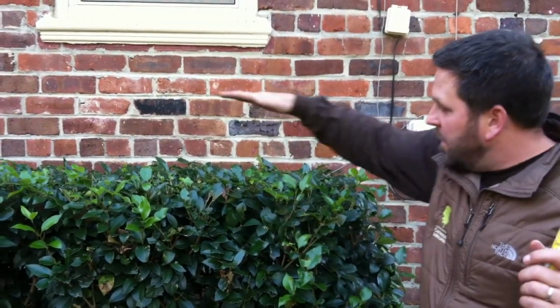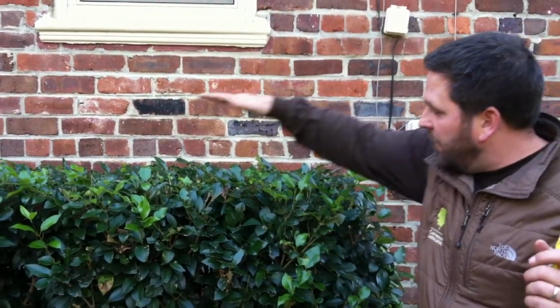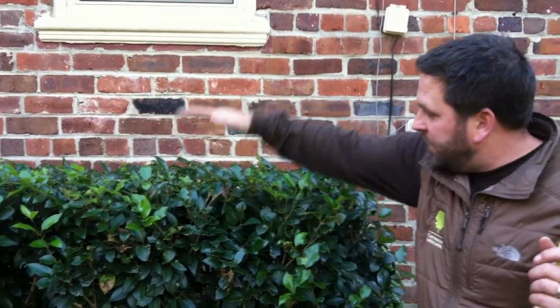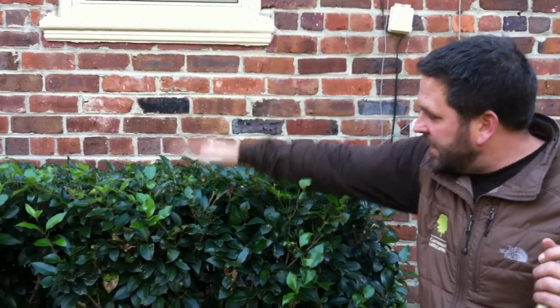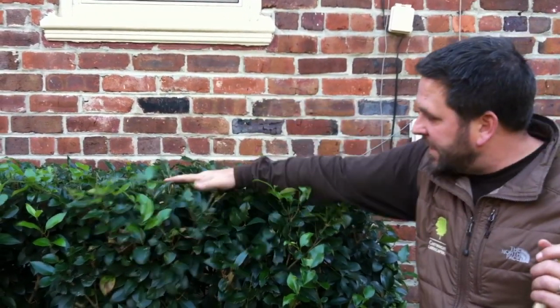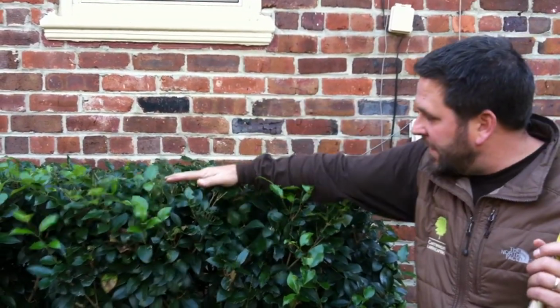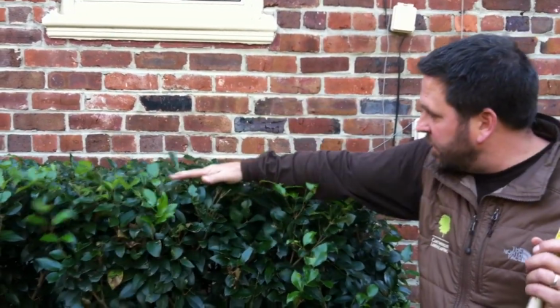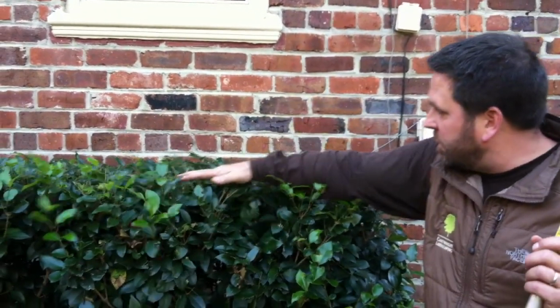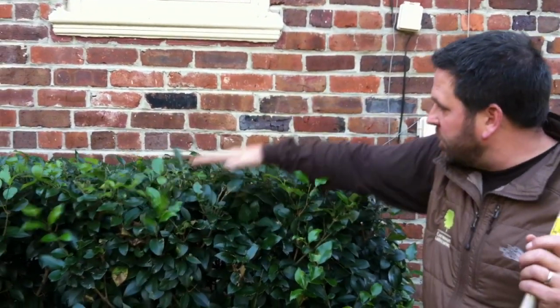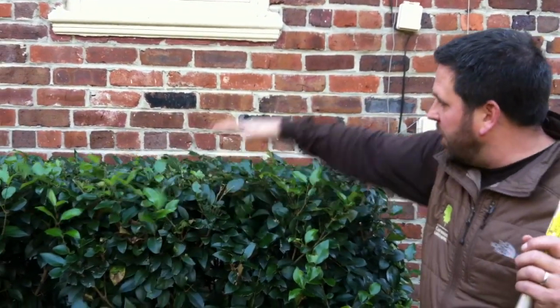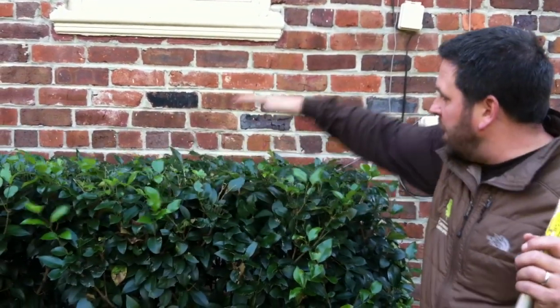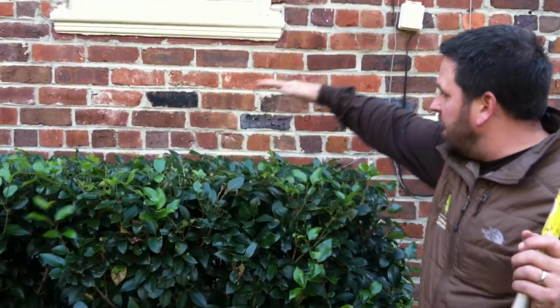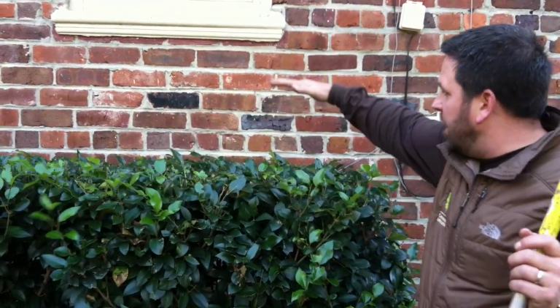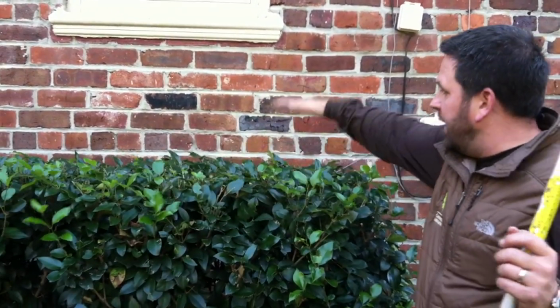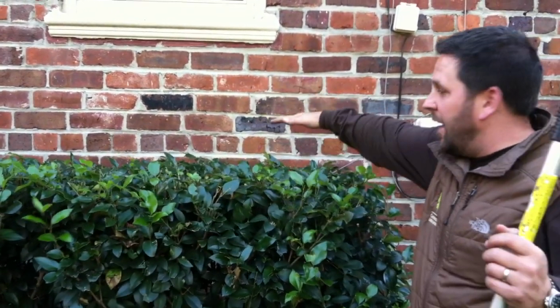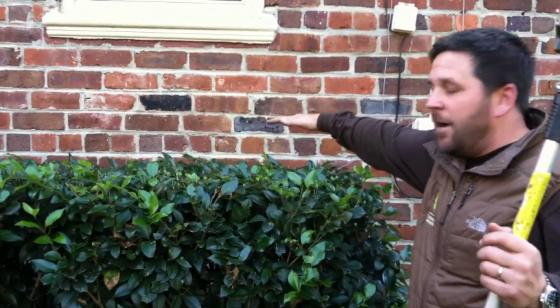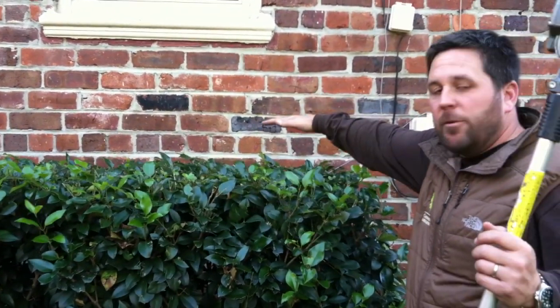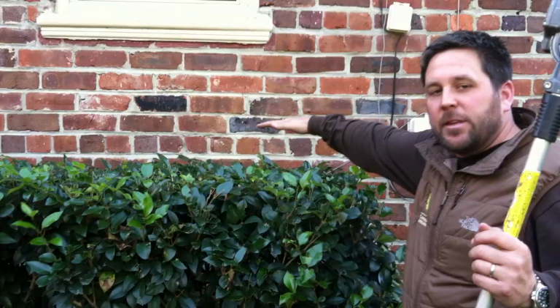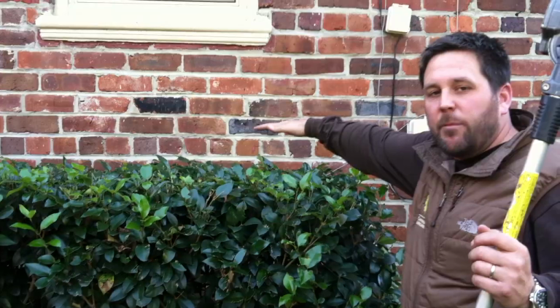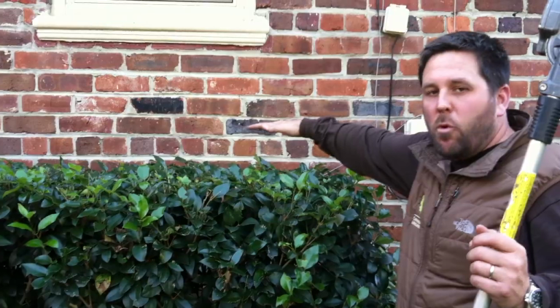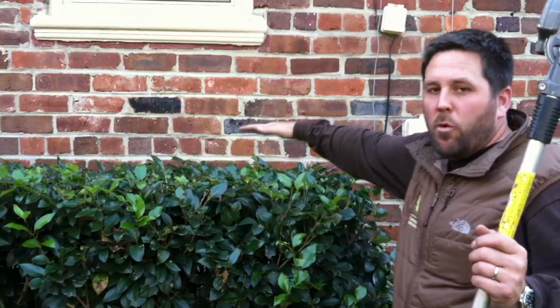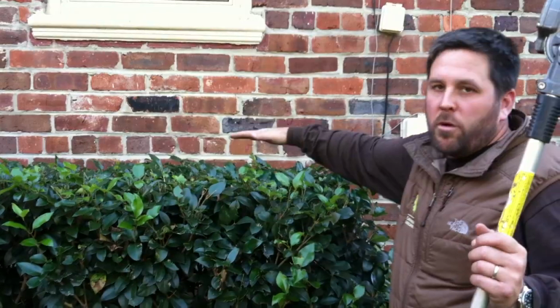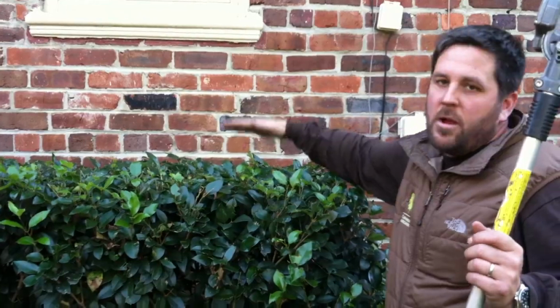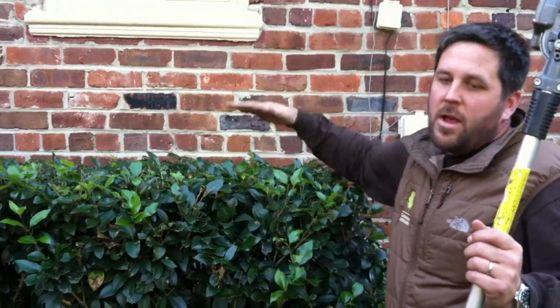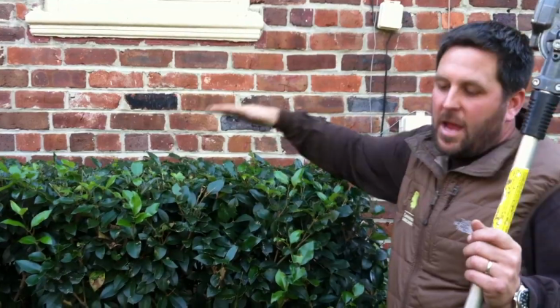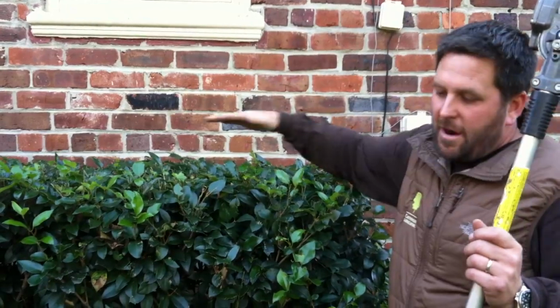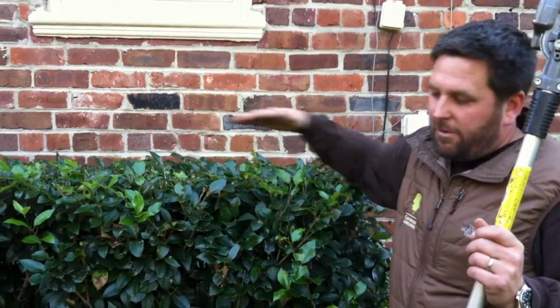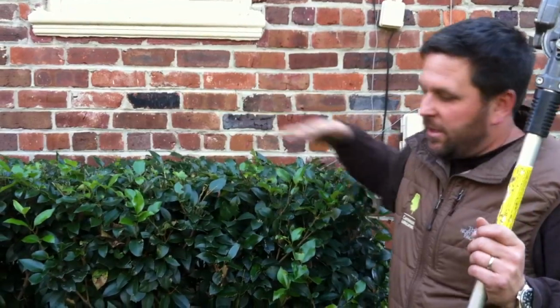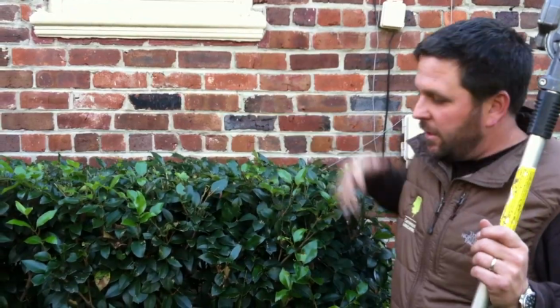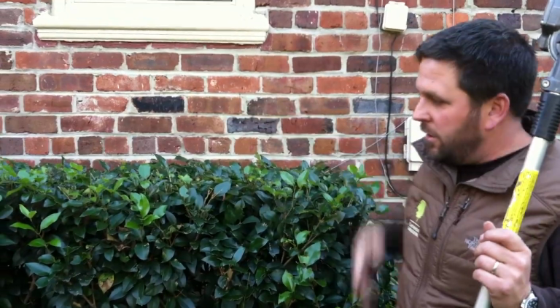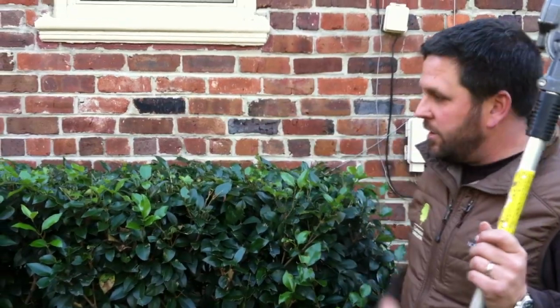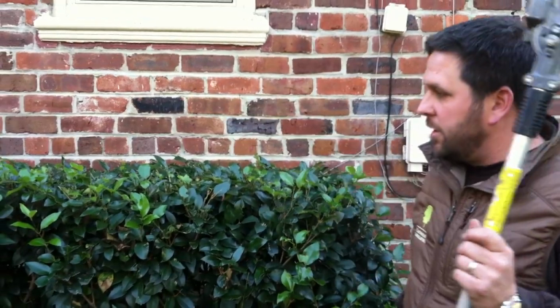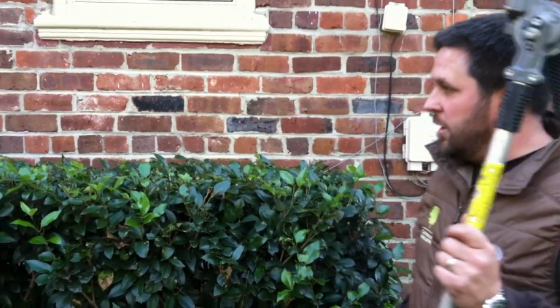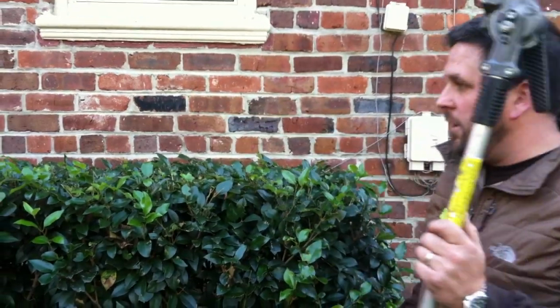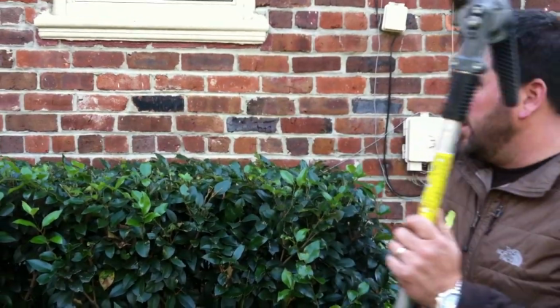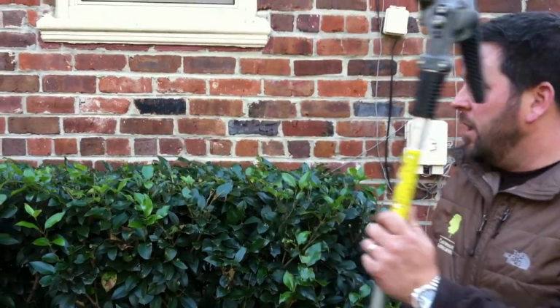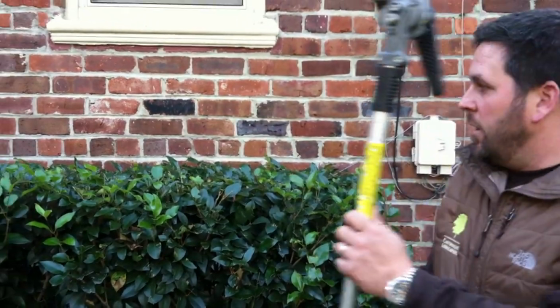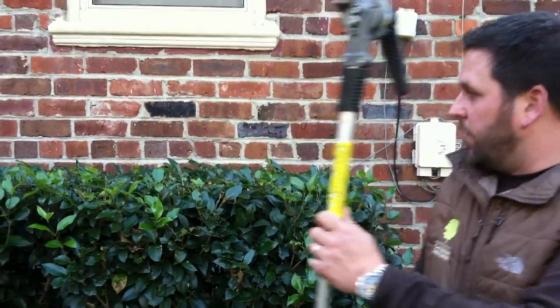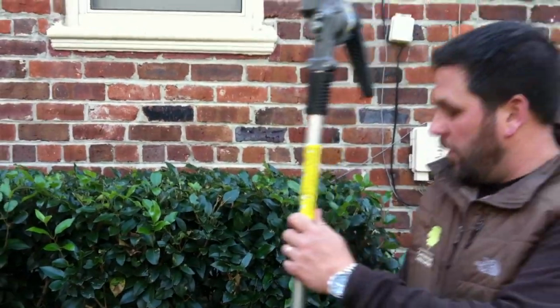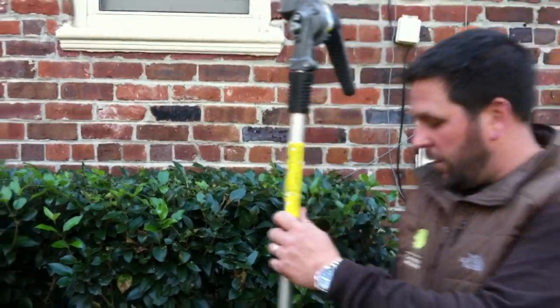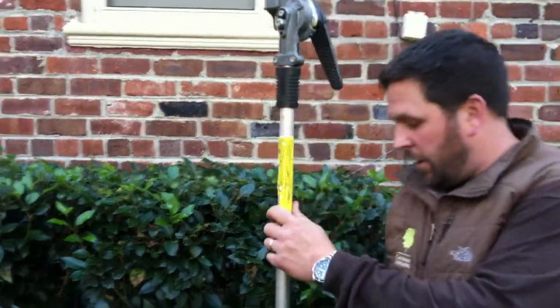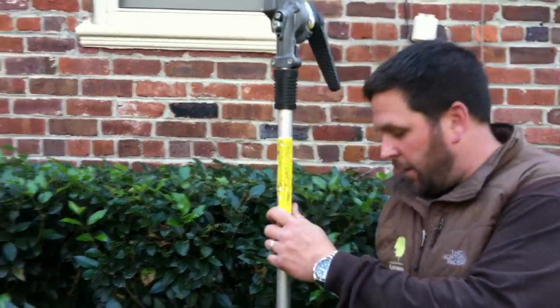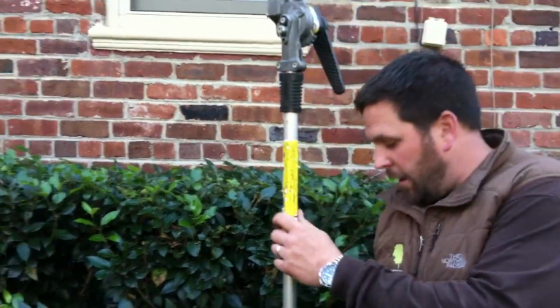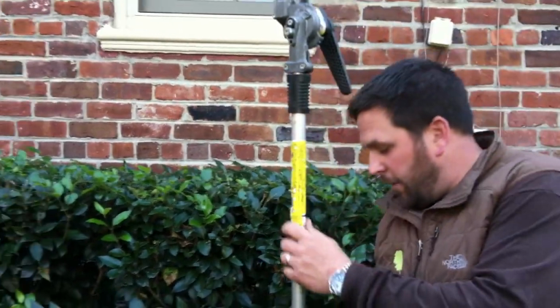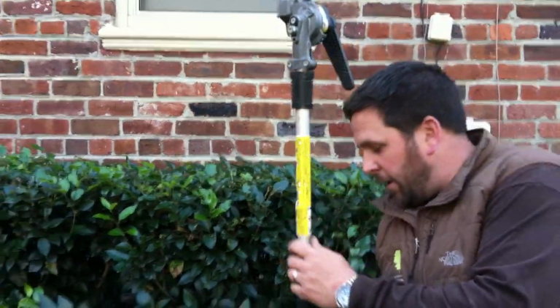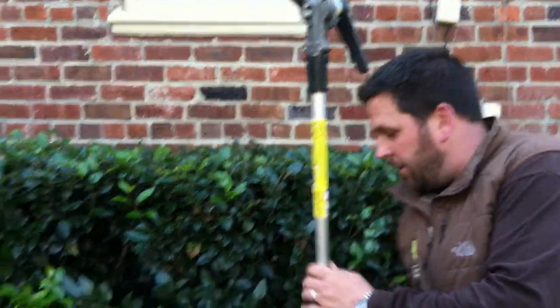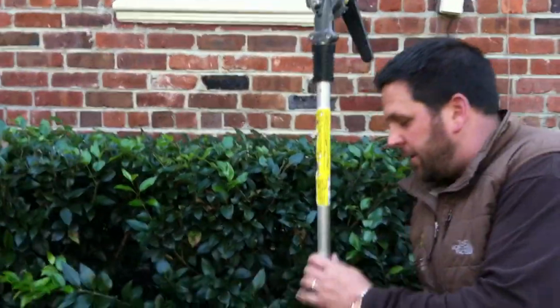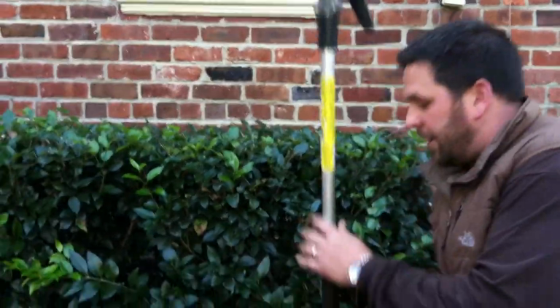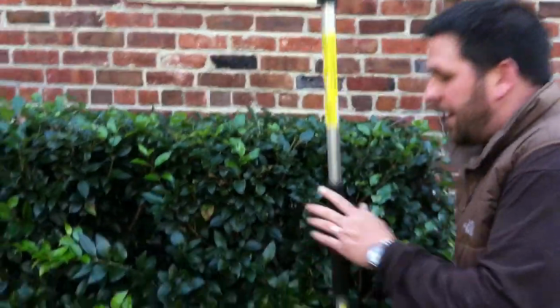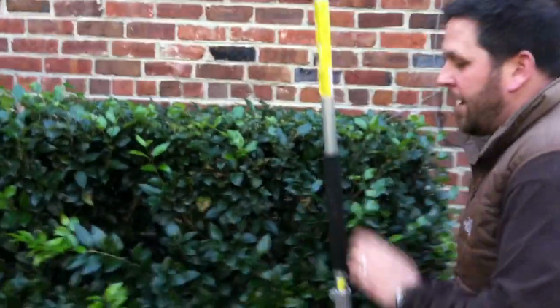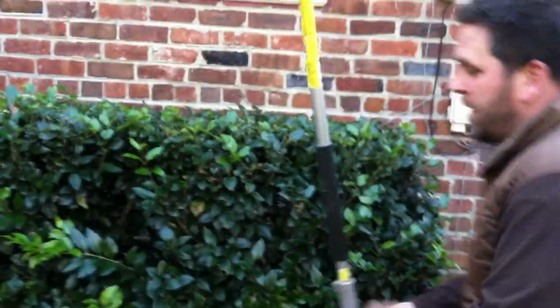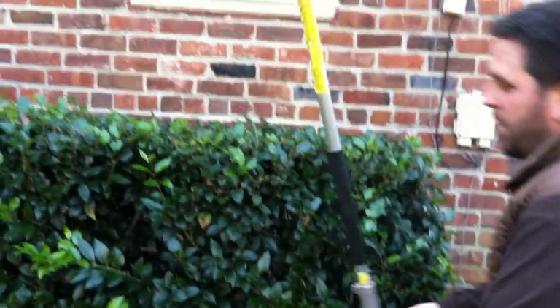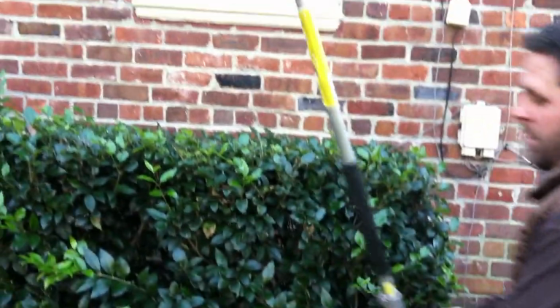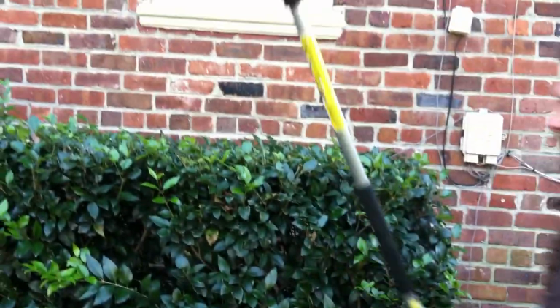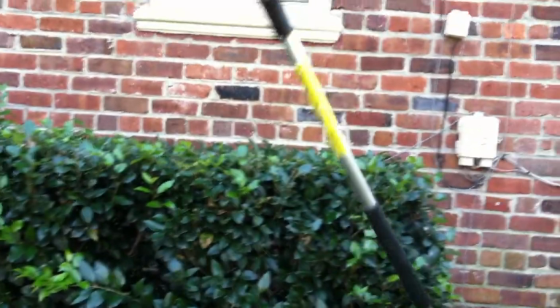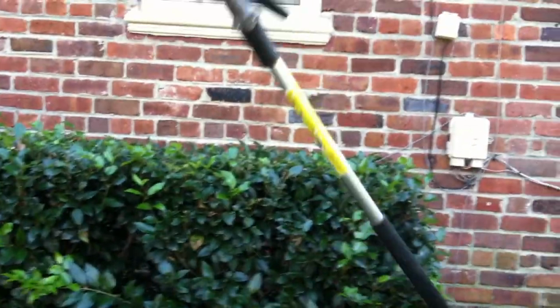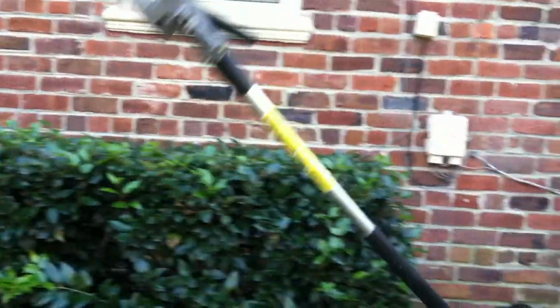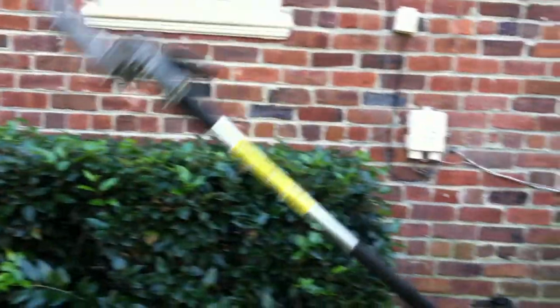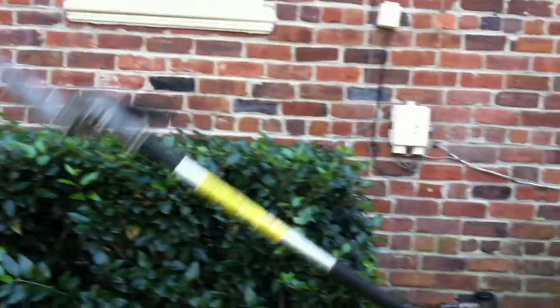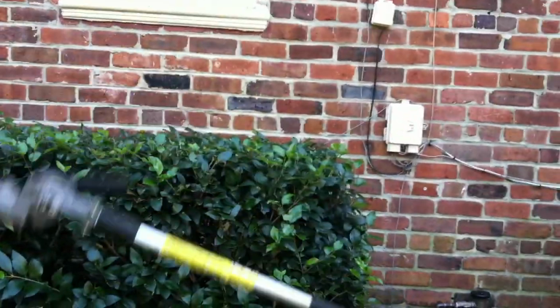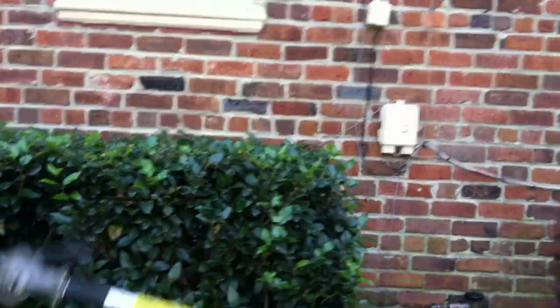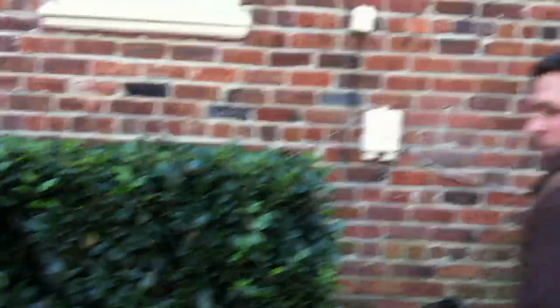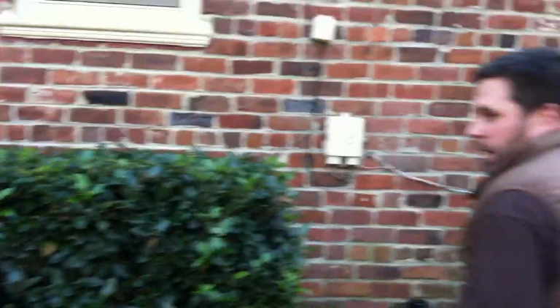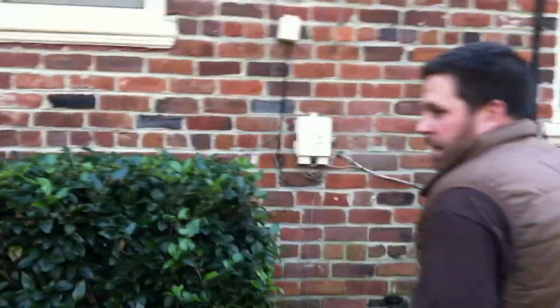If this hedge is straight in line with the mortar, everything looks good. So here we go today — I'm just going to show you real quick.